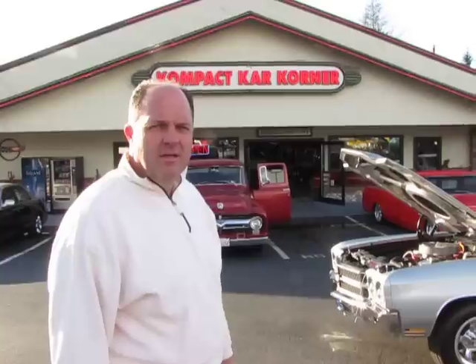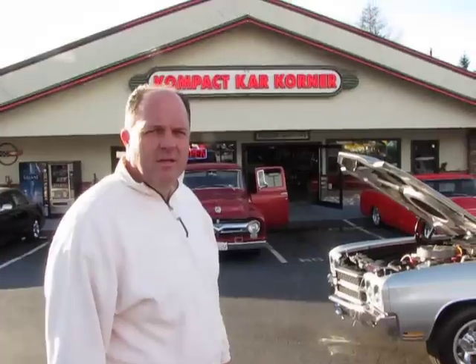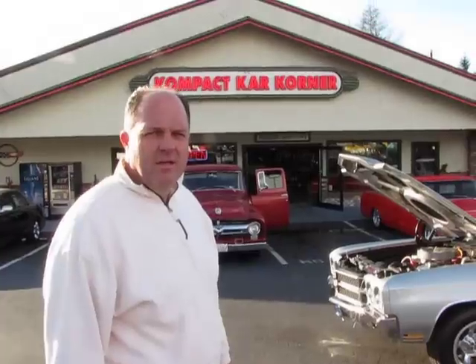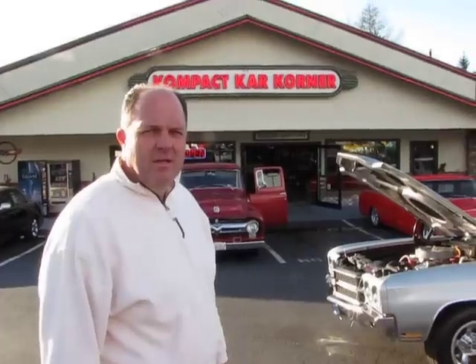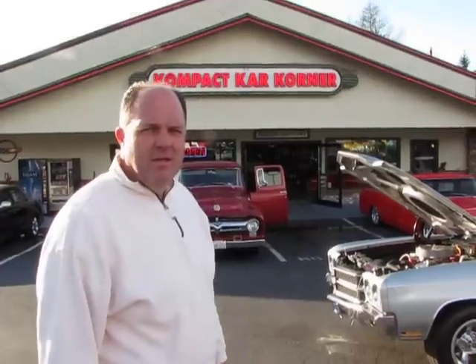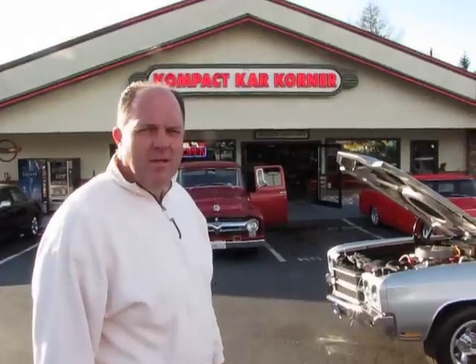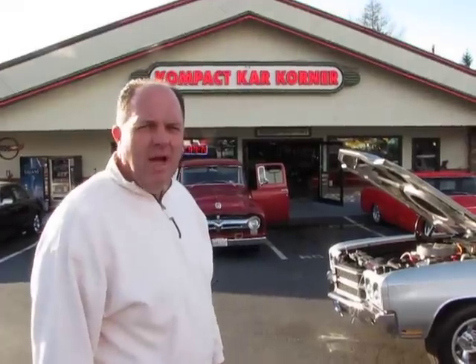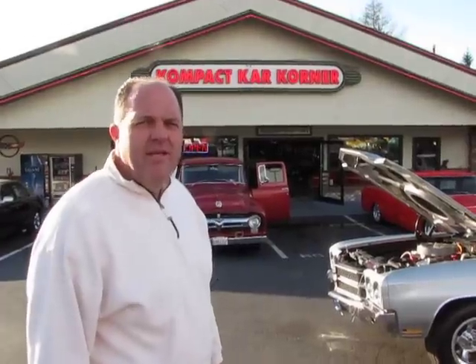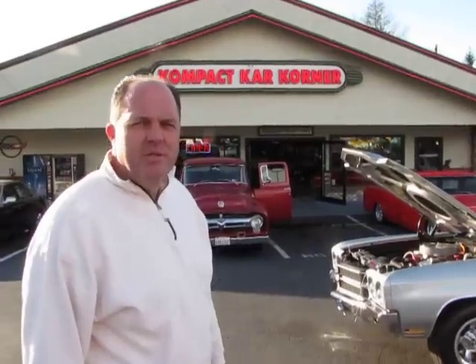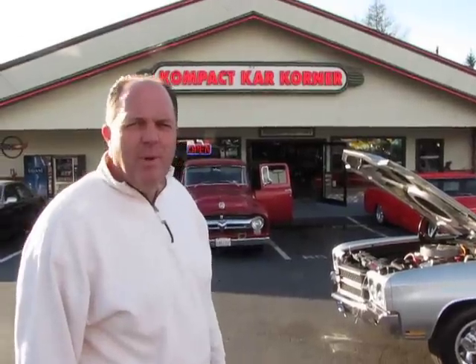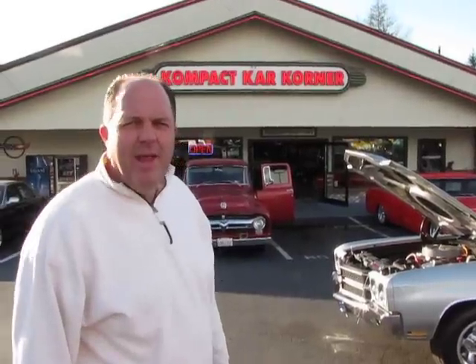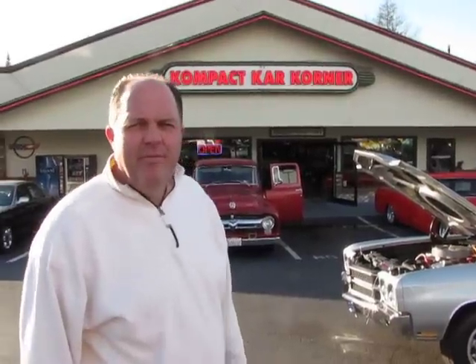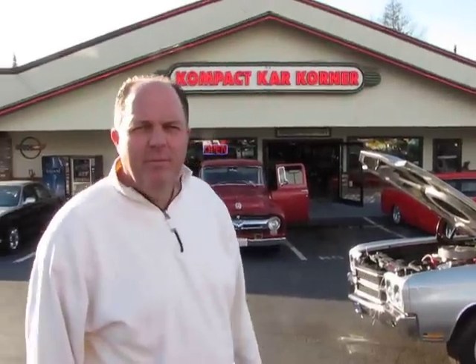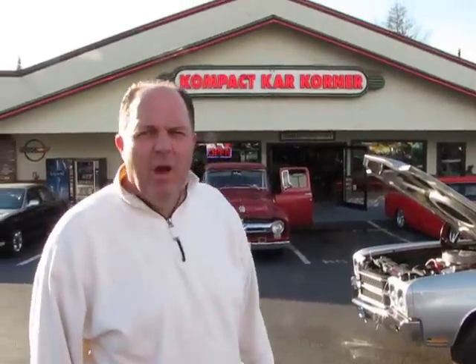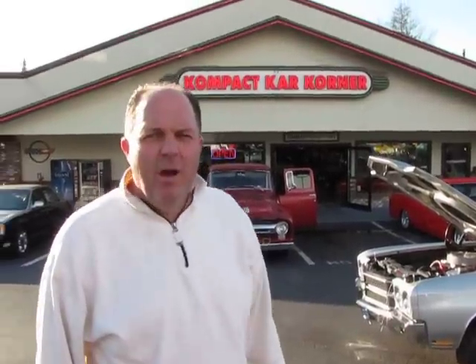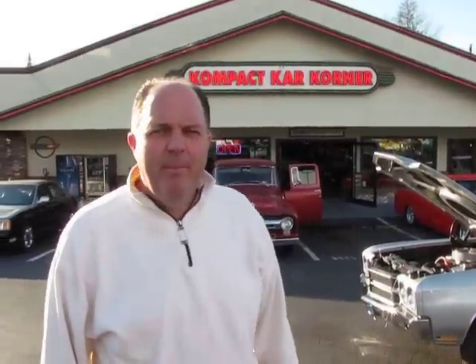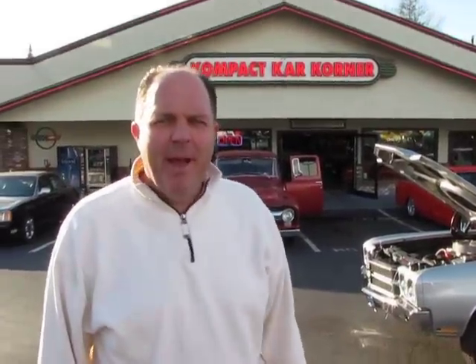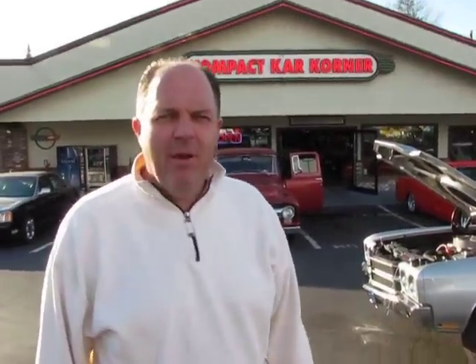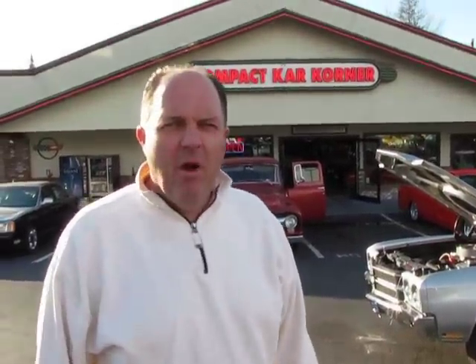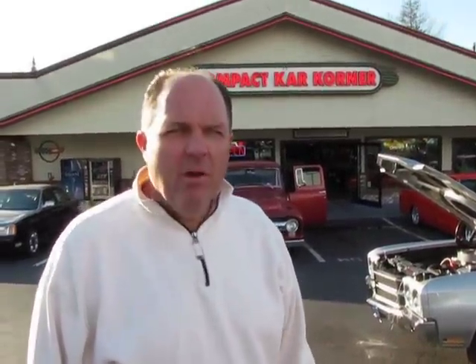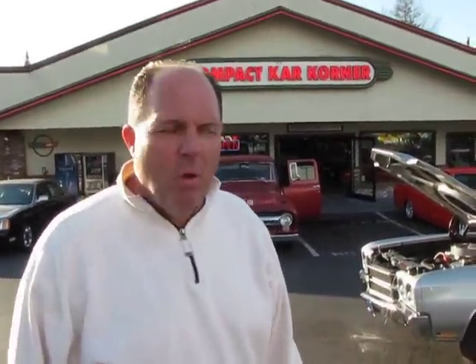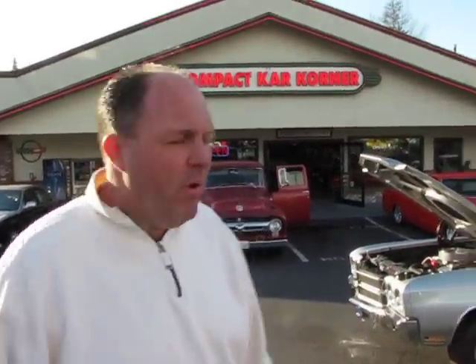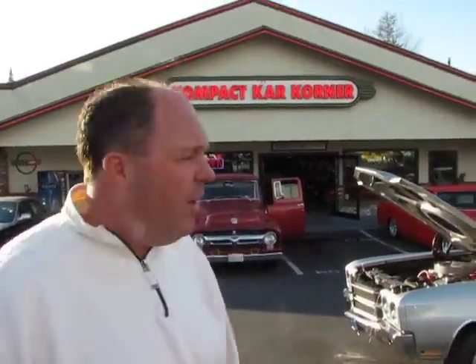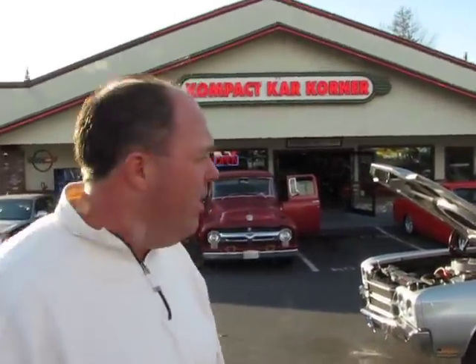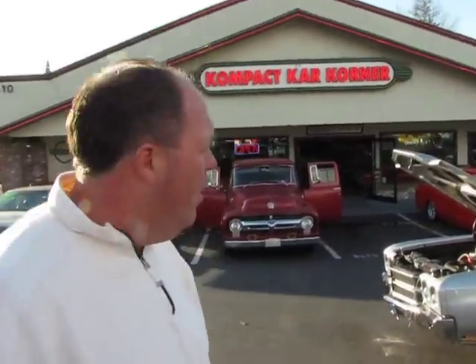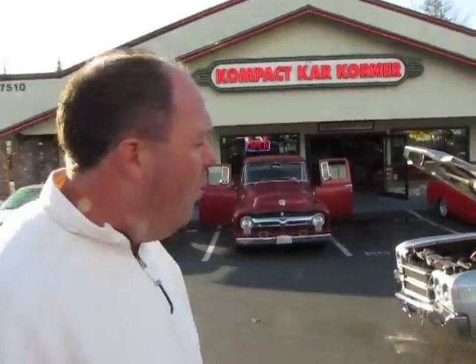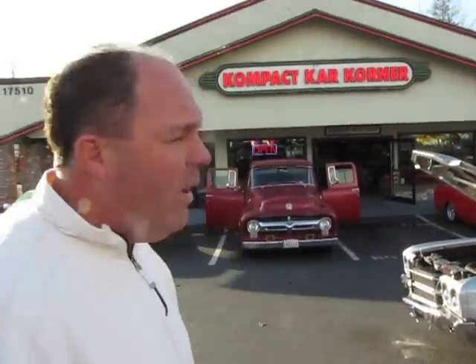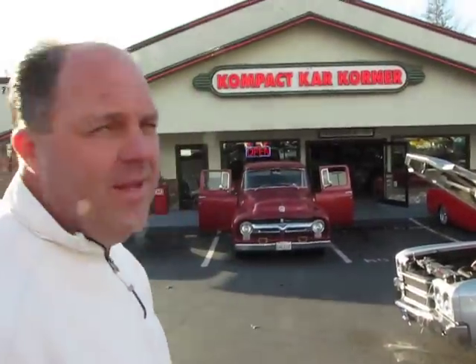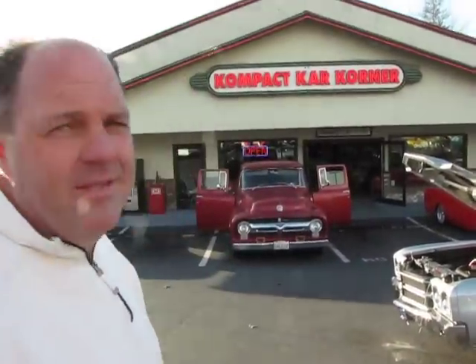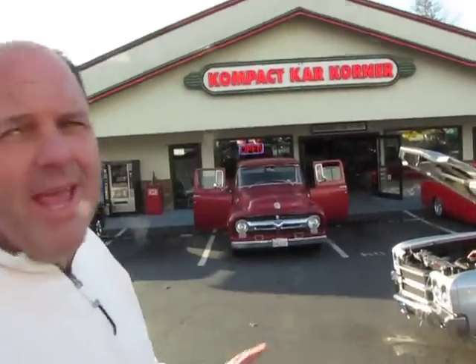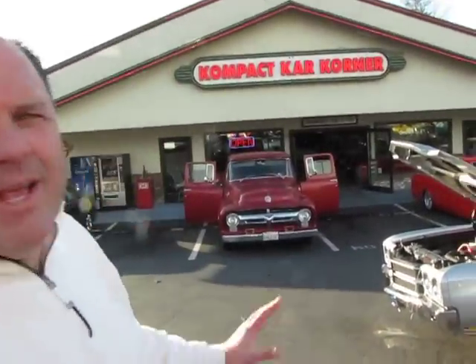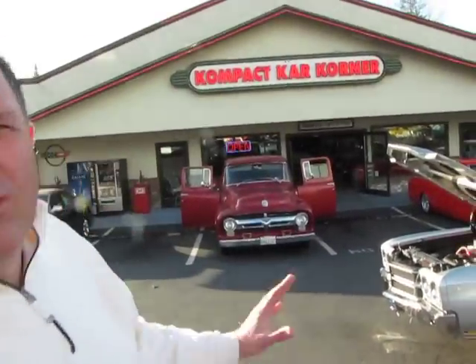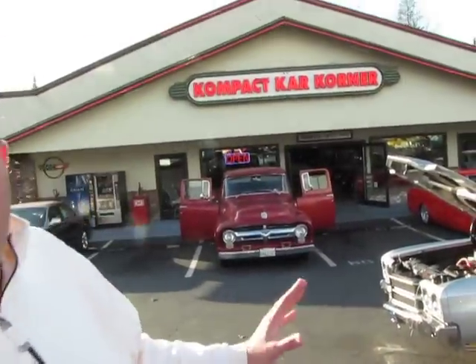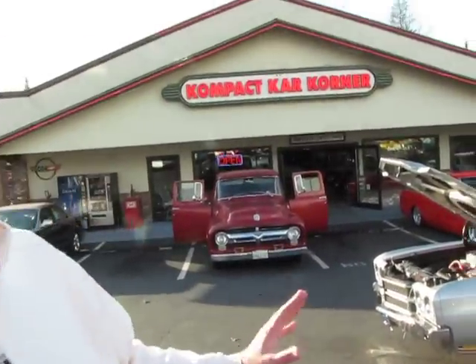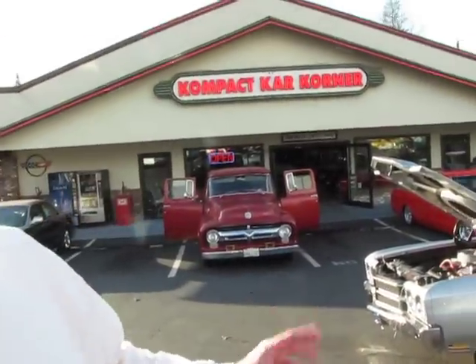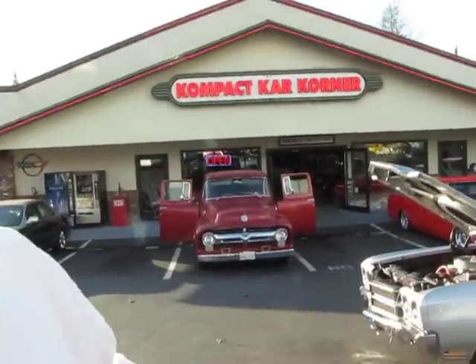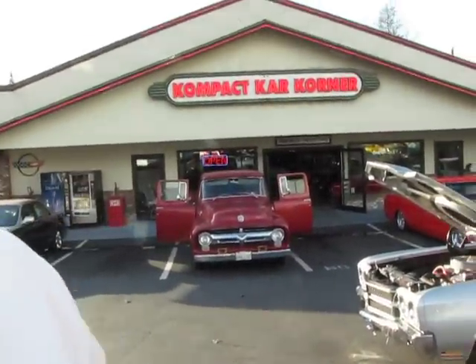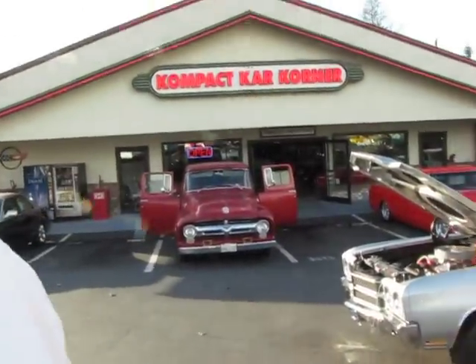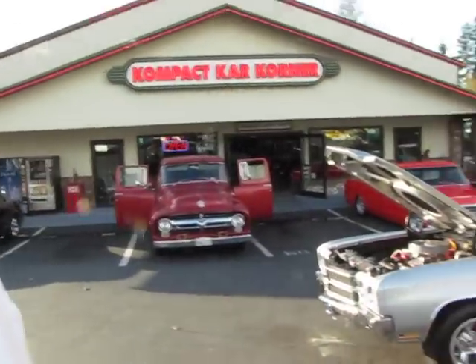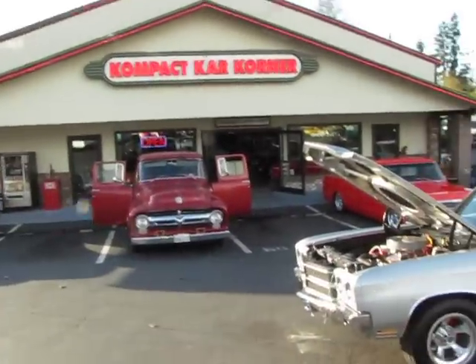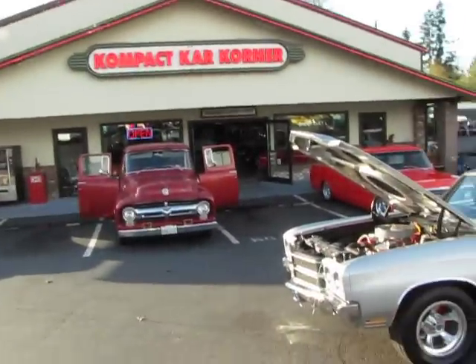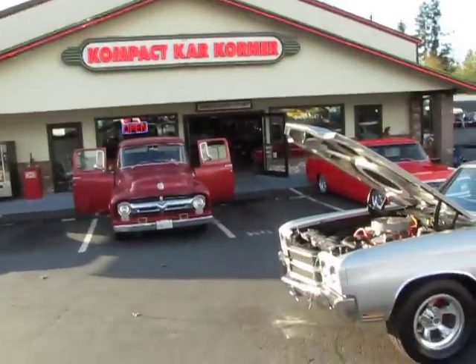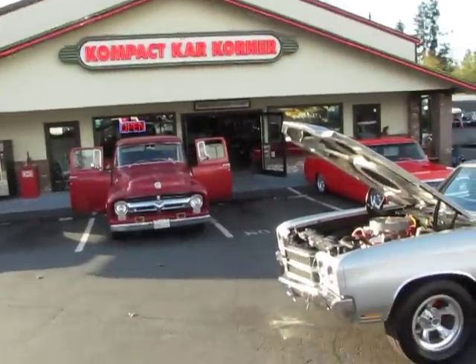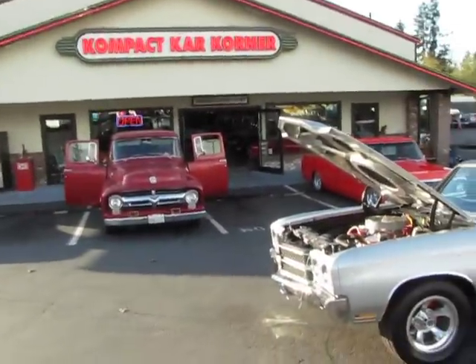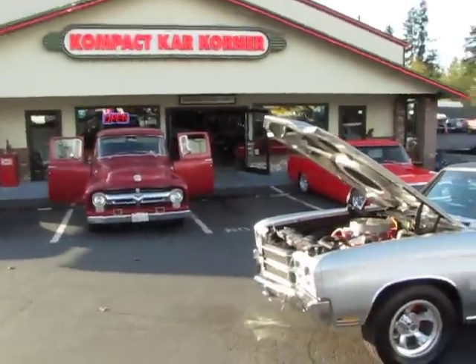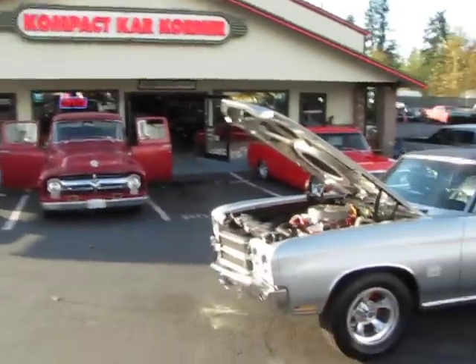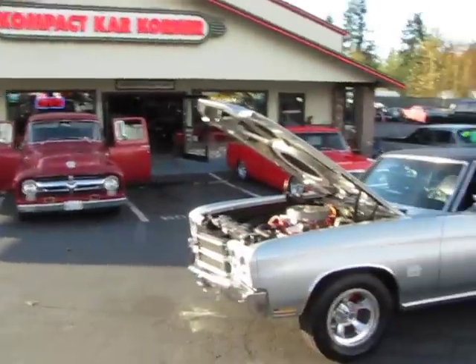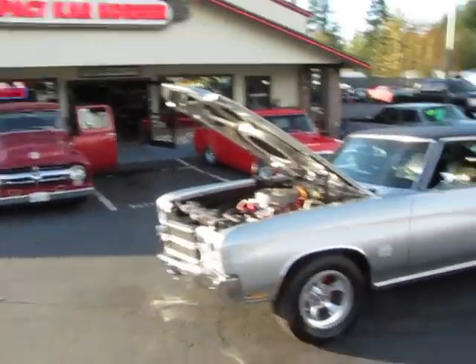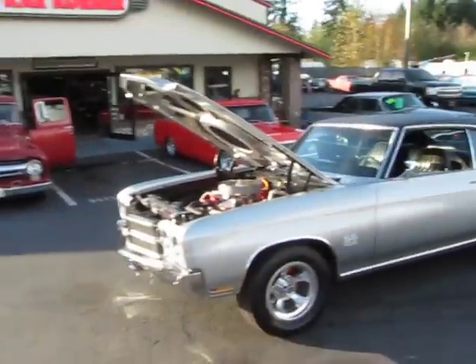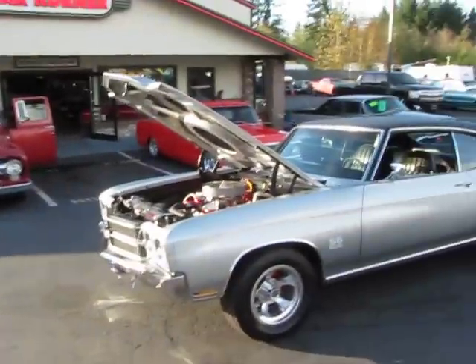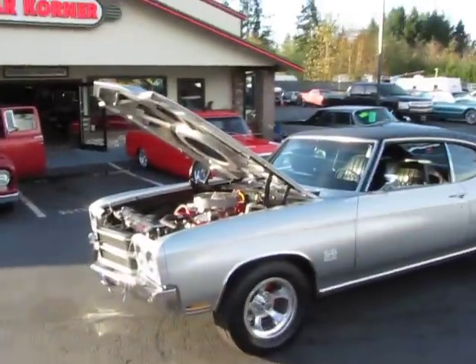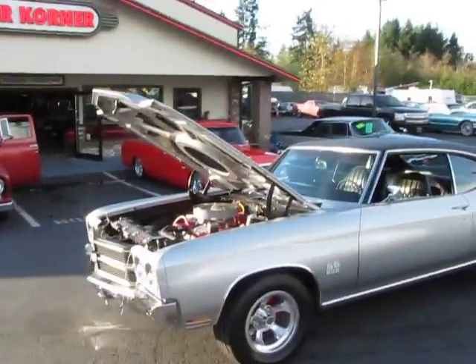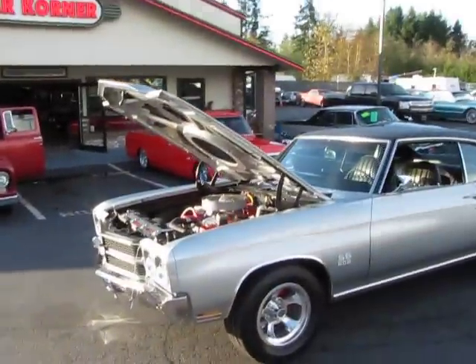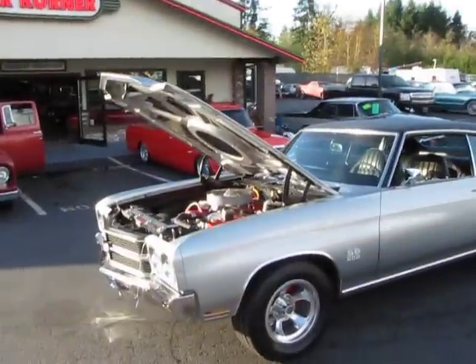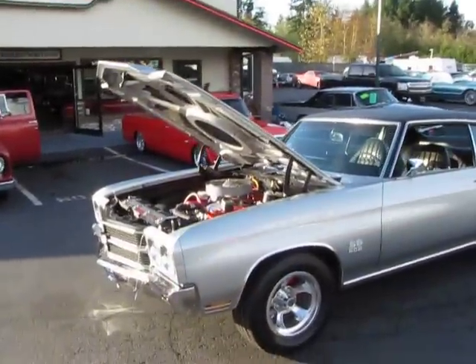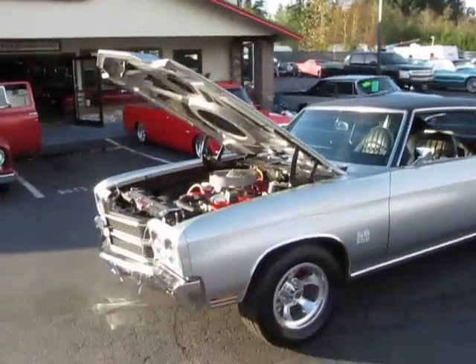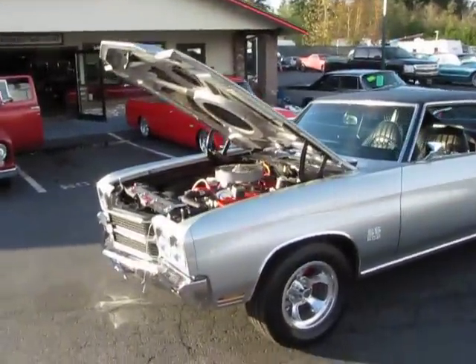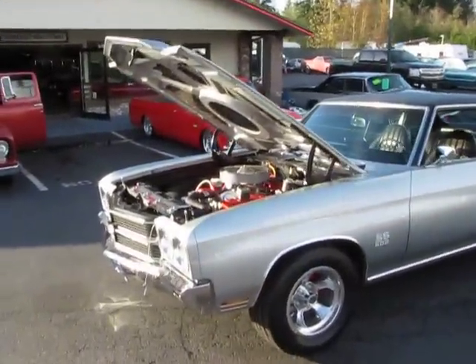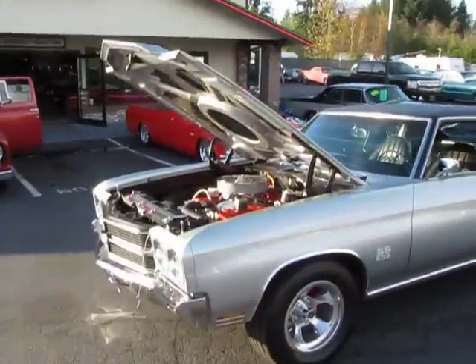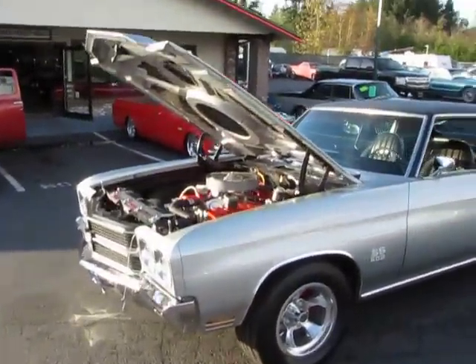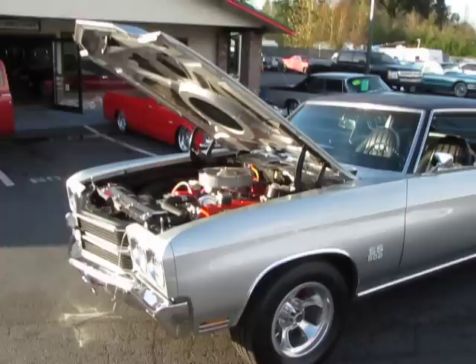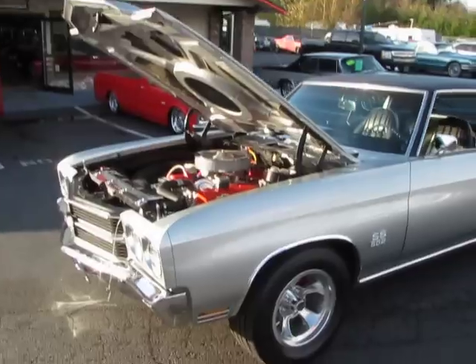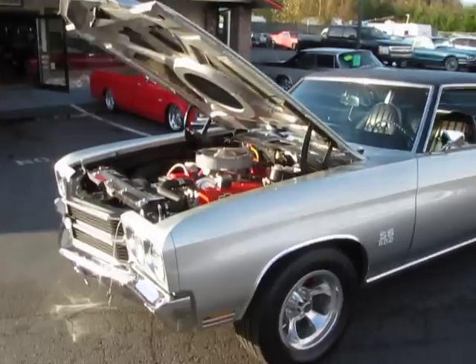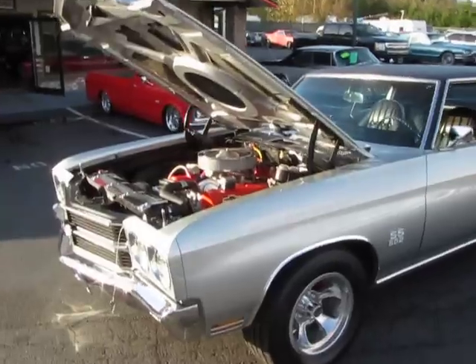Hi, this is Randy from Coltac Car Quarter. I want you to take a look at a 1970 Chevelle. Take a look at this.